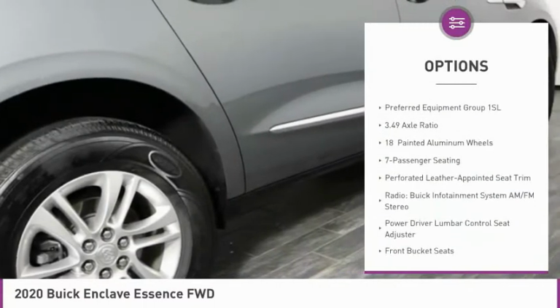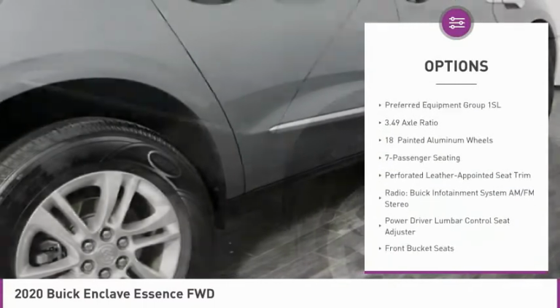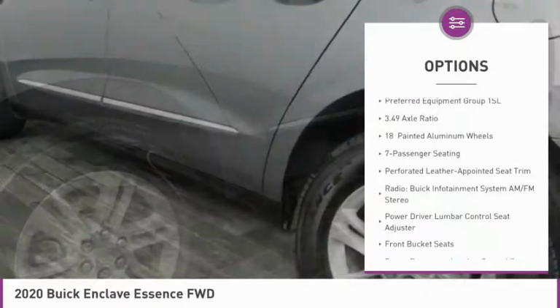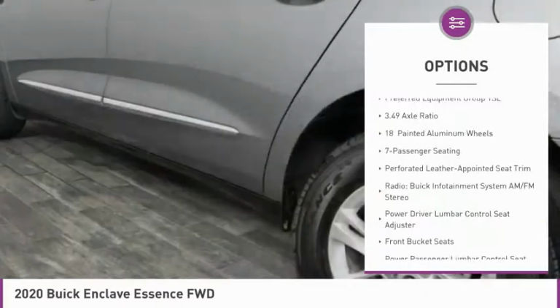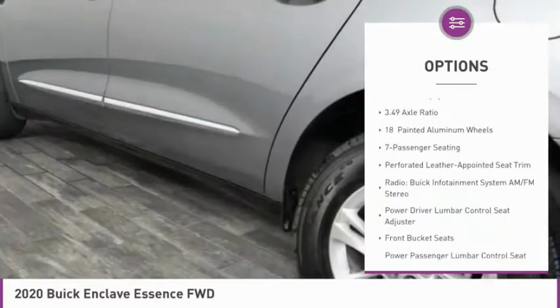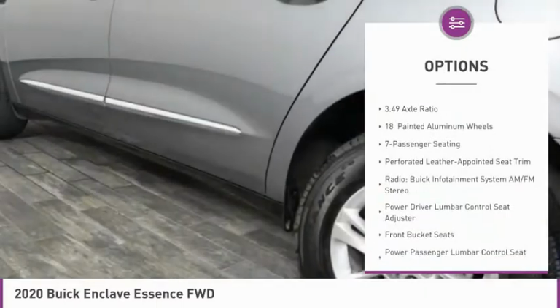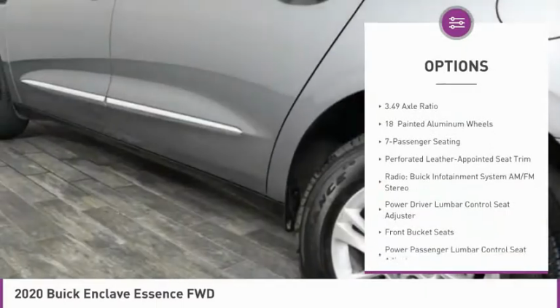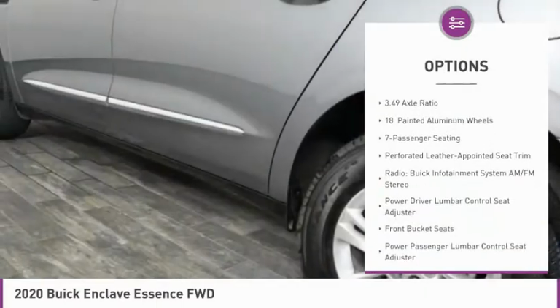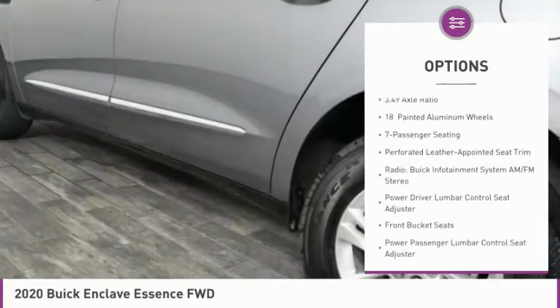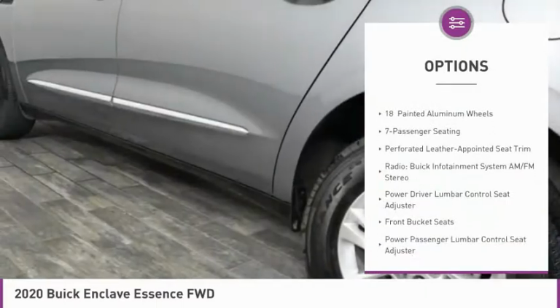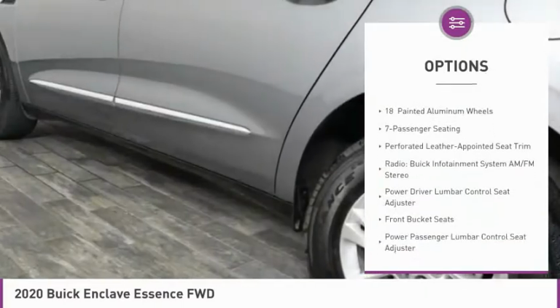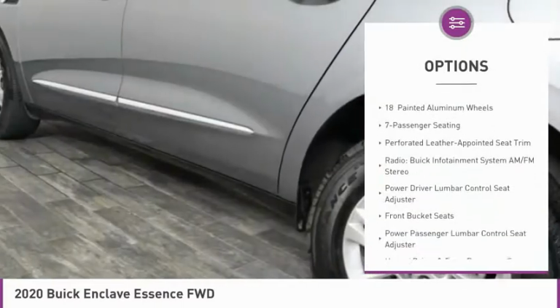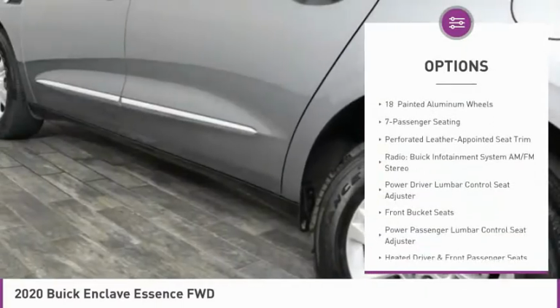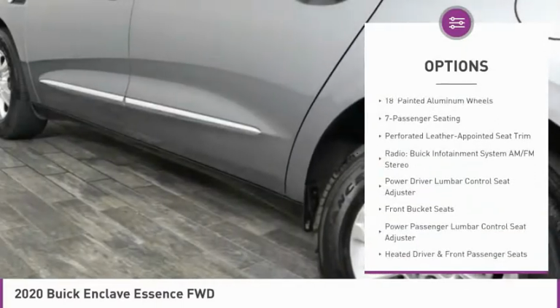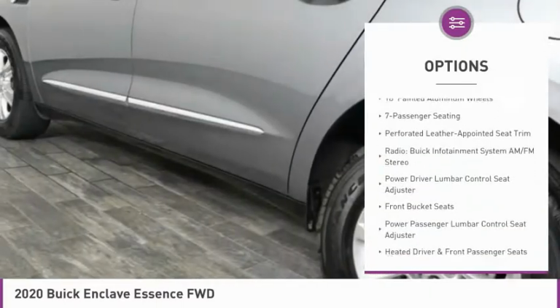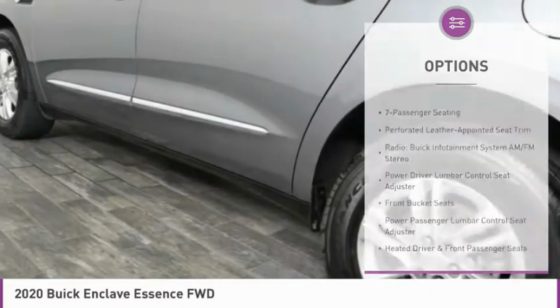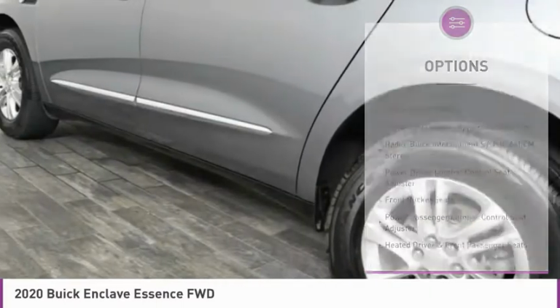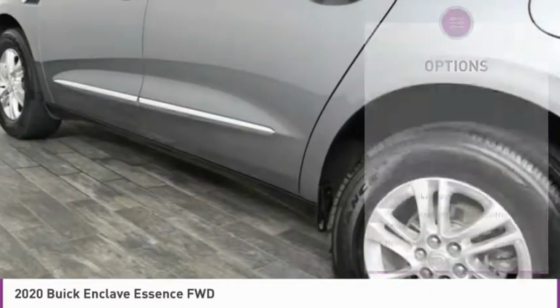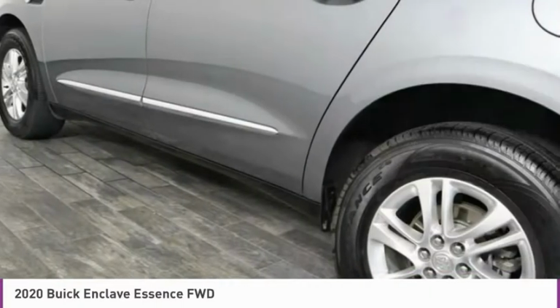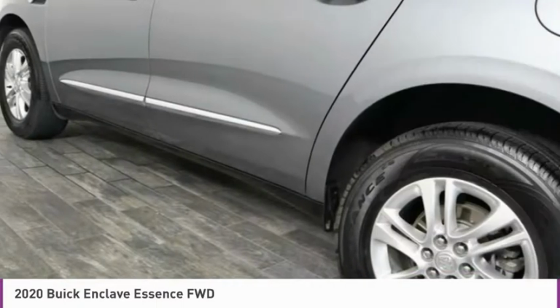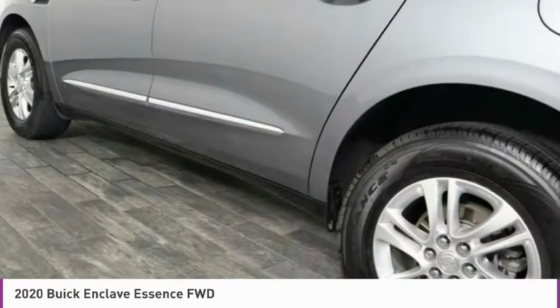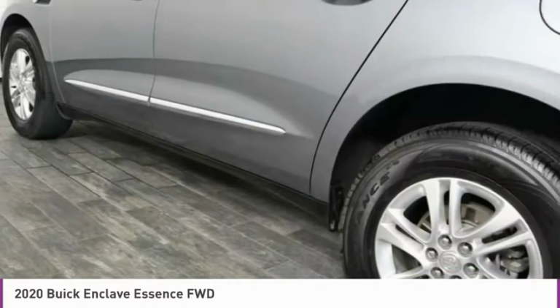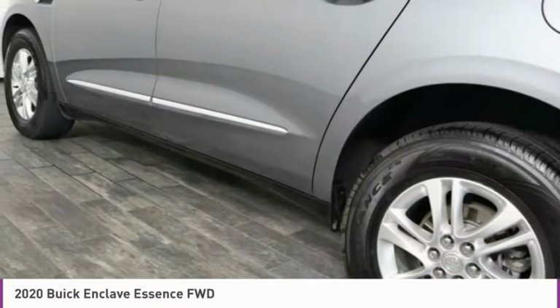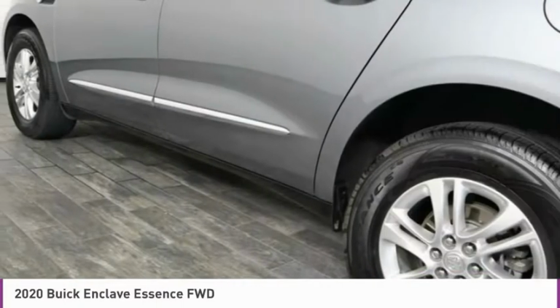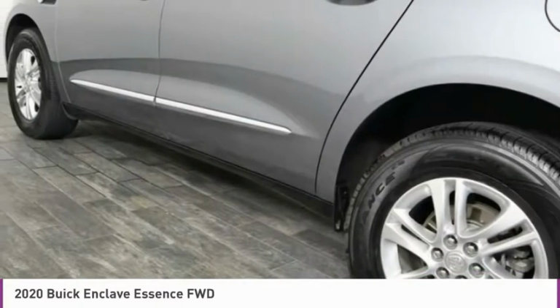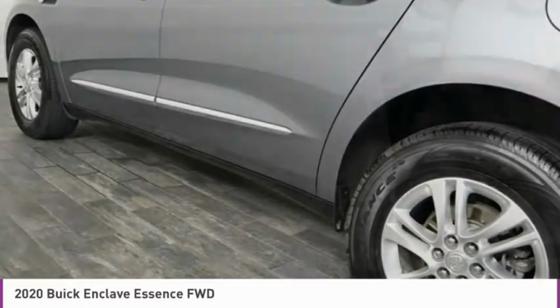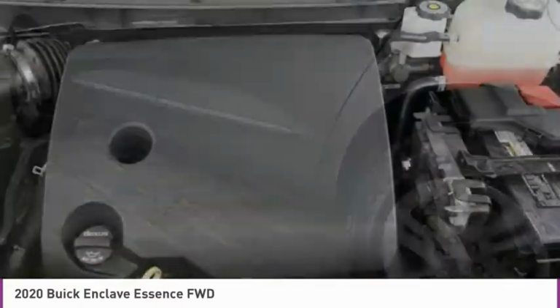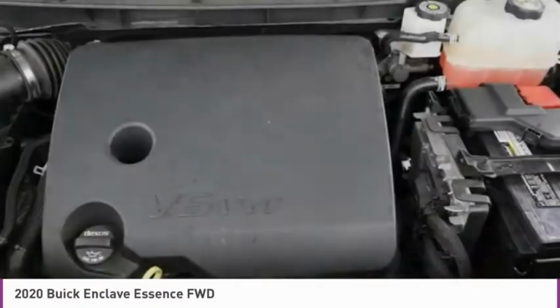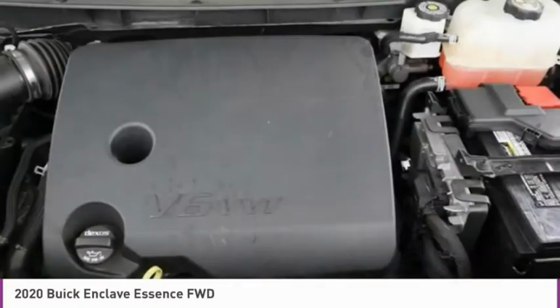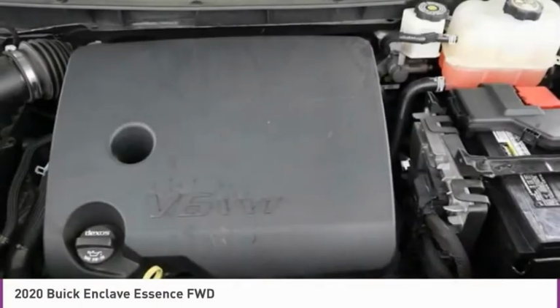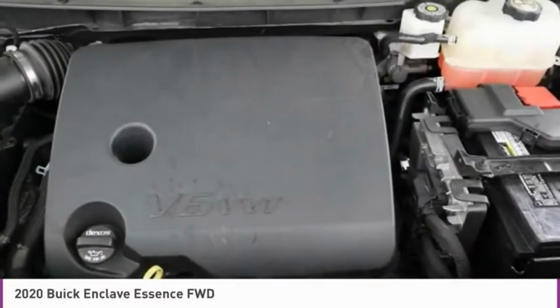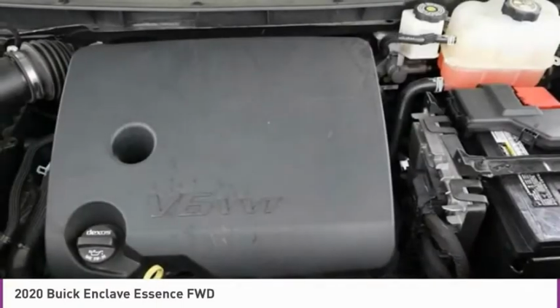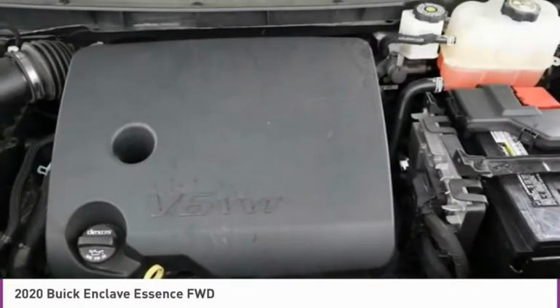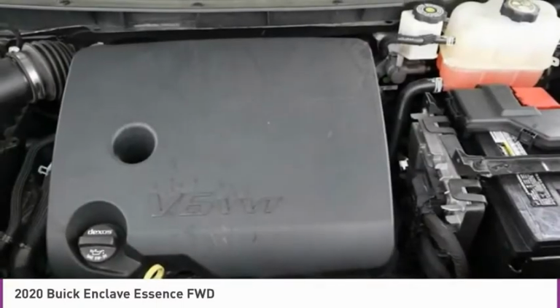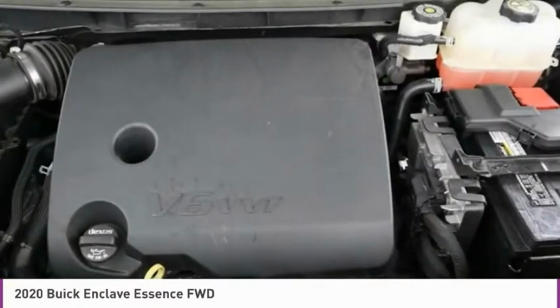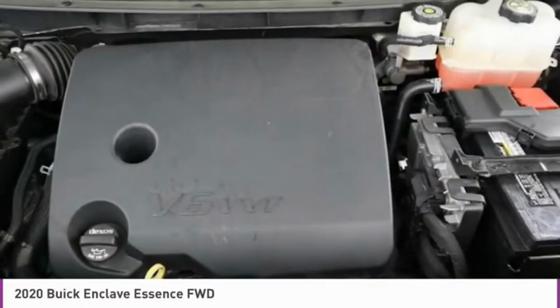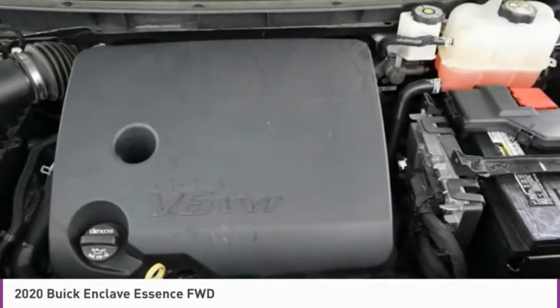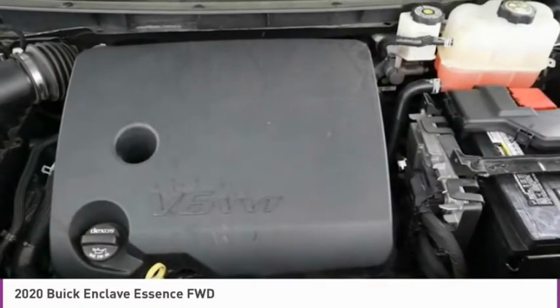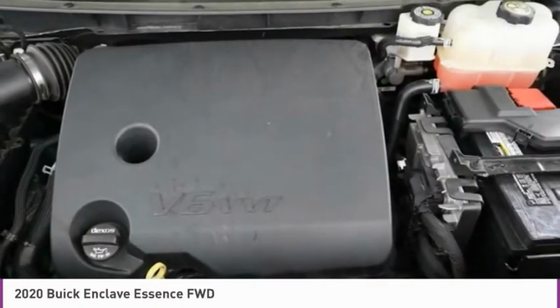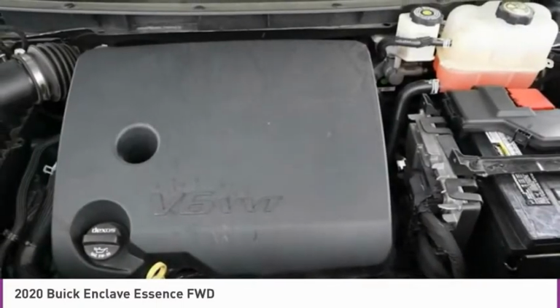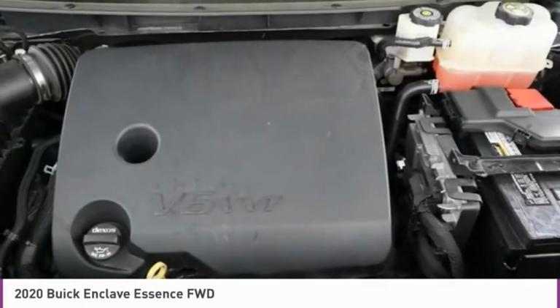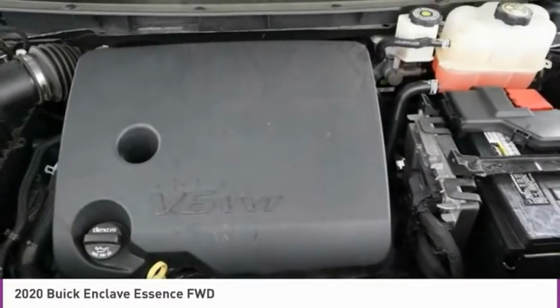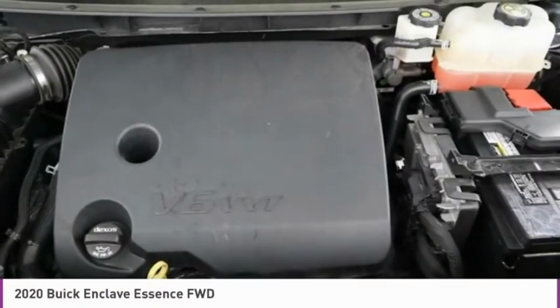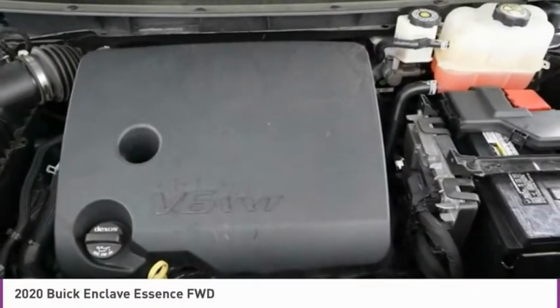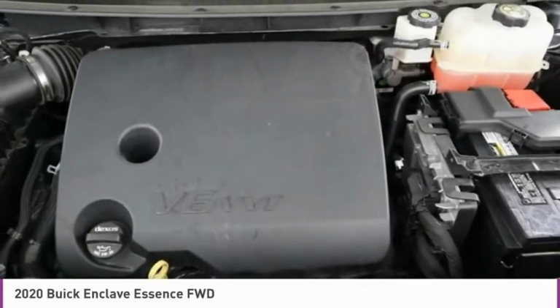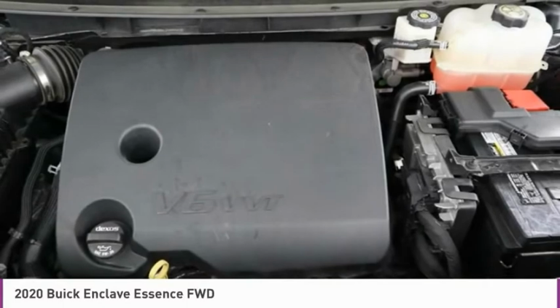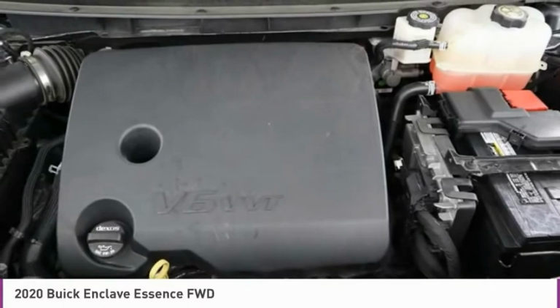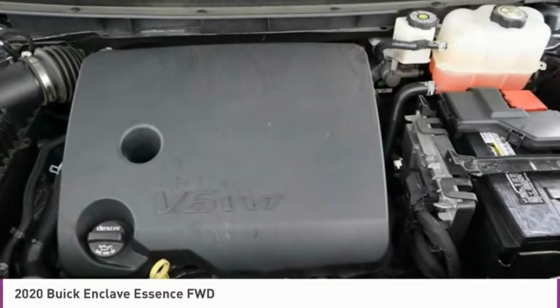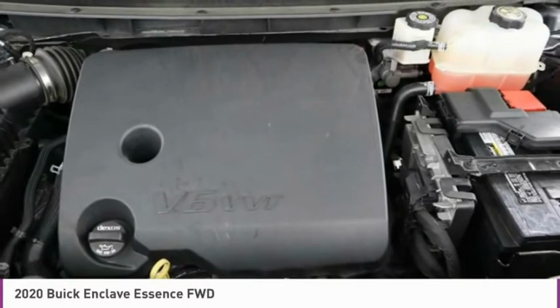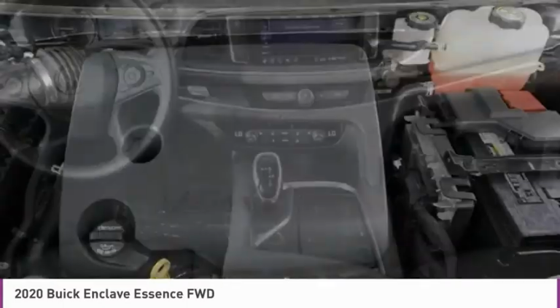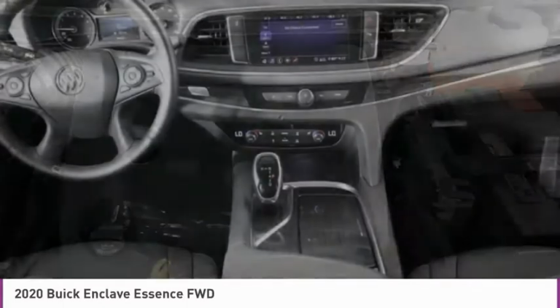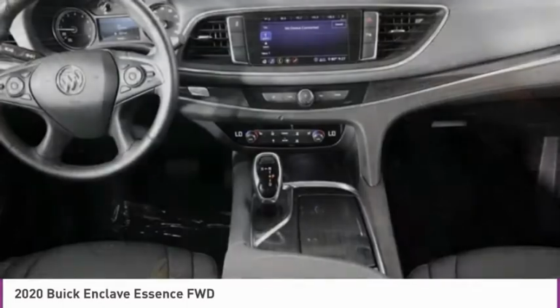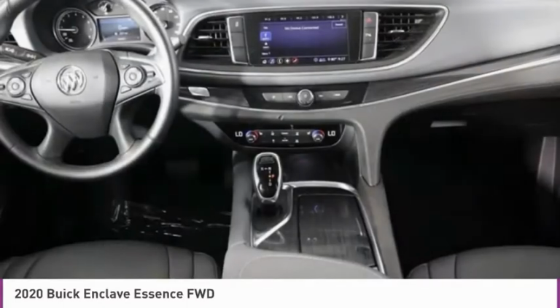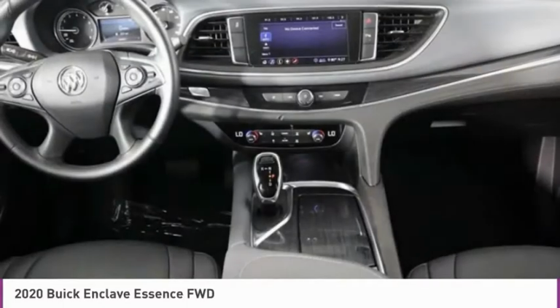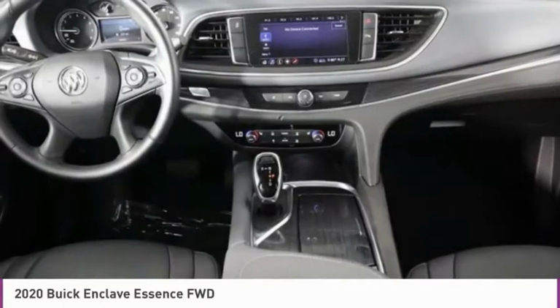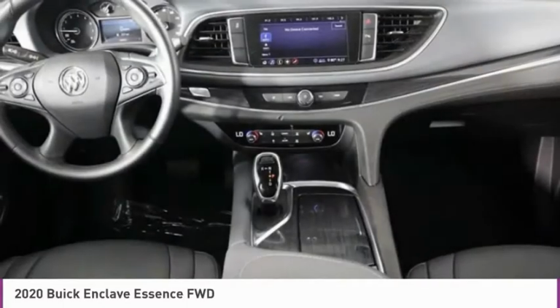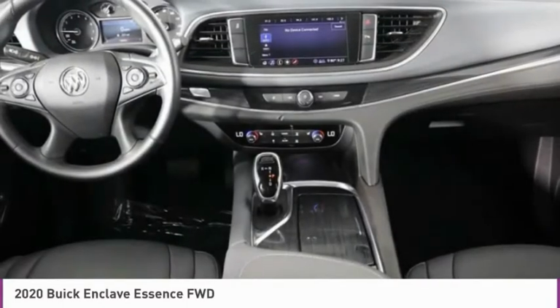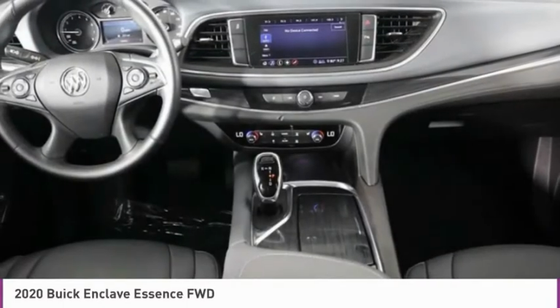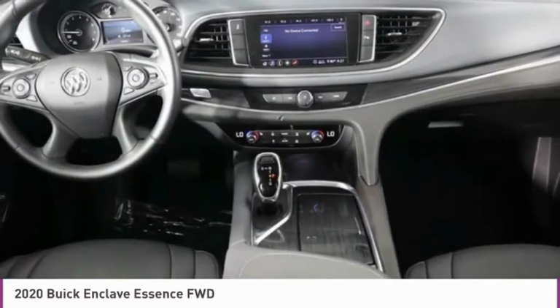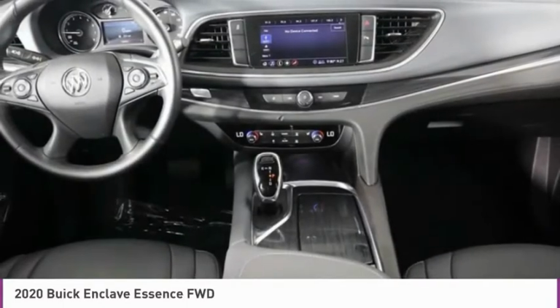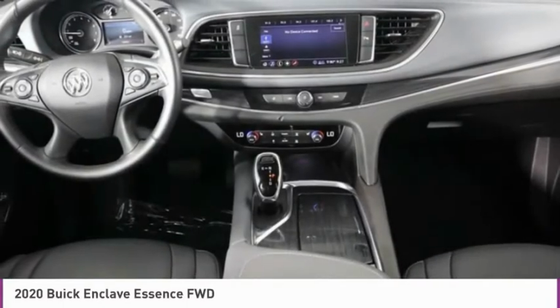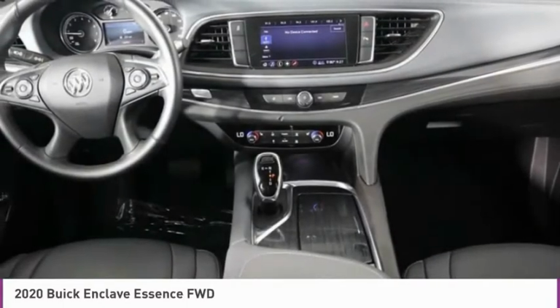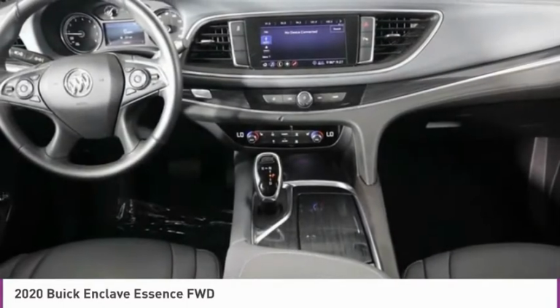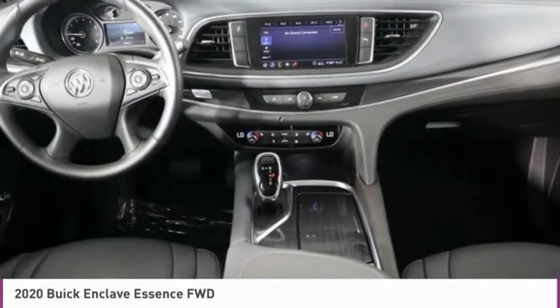Low tire pressure warning, tachometer, leather-wrapped steering wheel, overhead console, panic alarm. Come see the car for yourself.